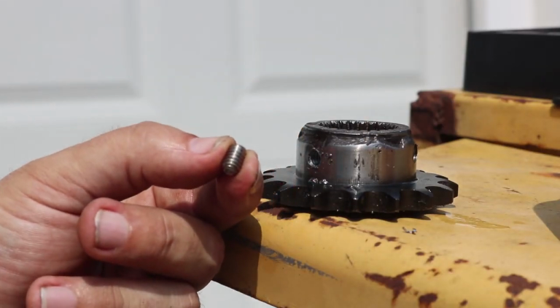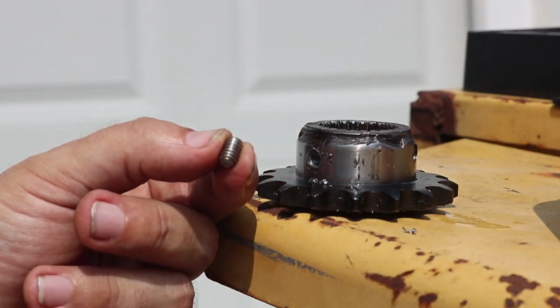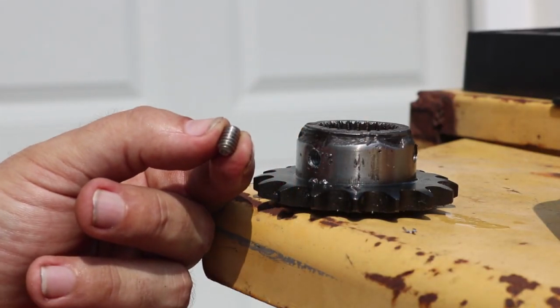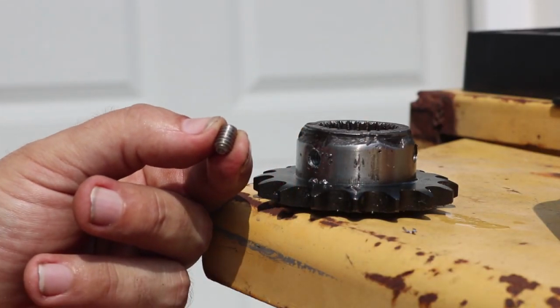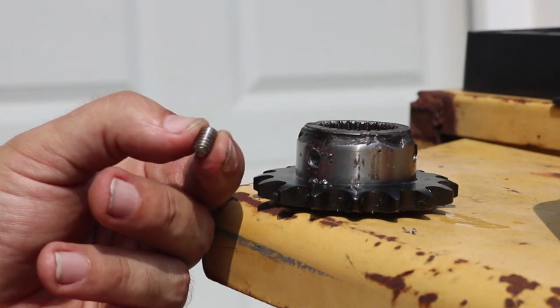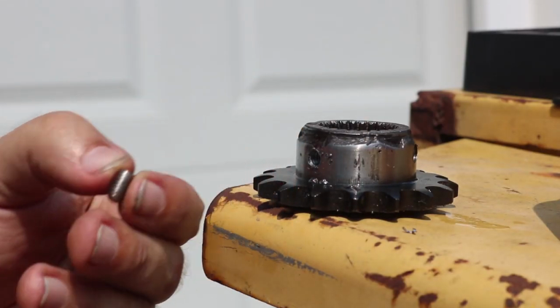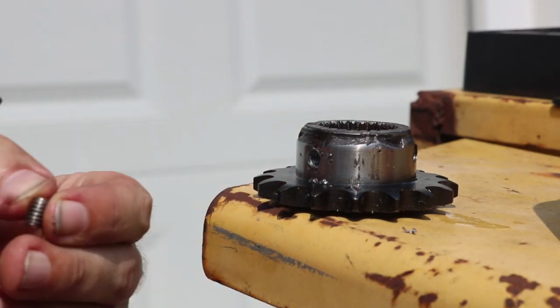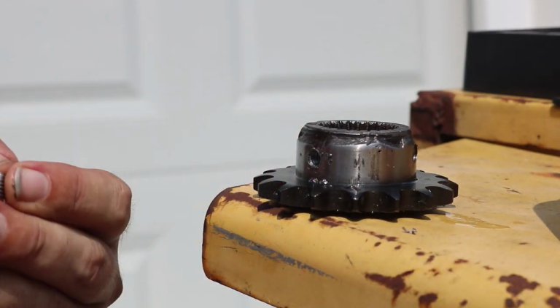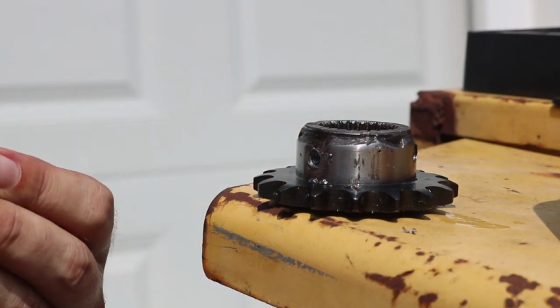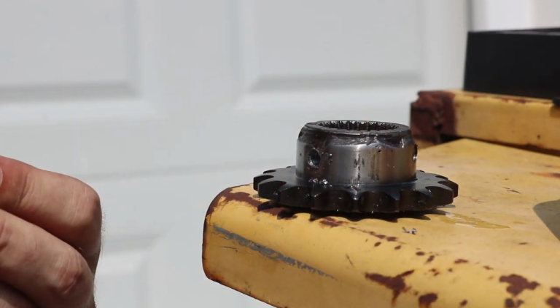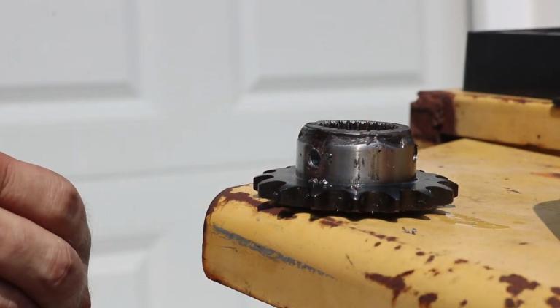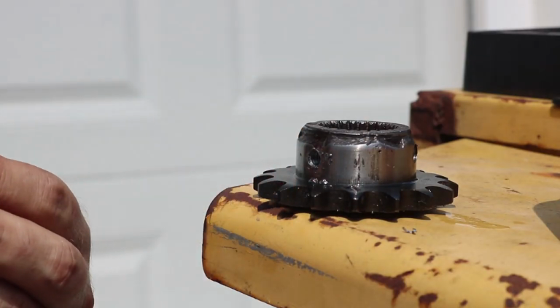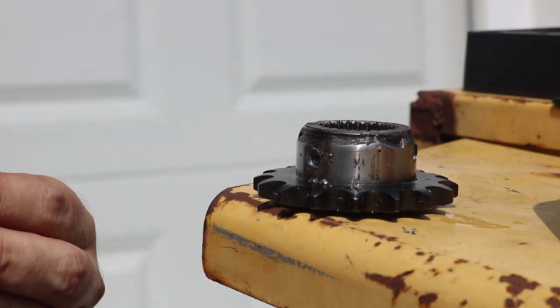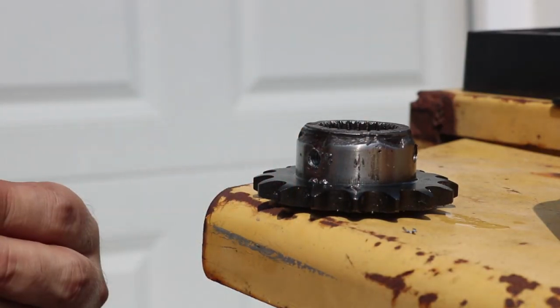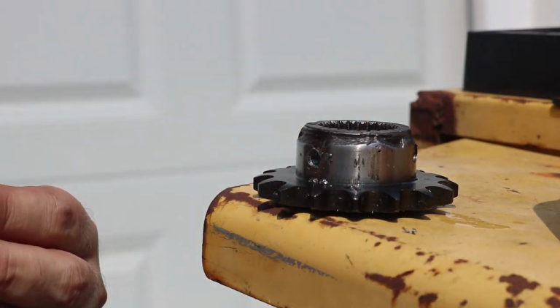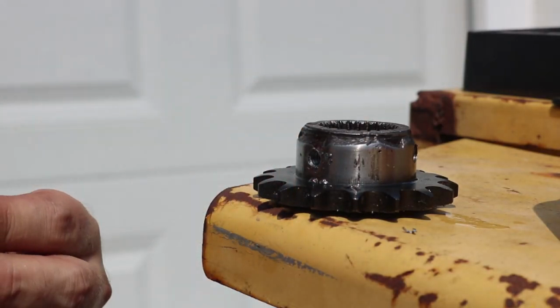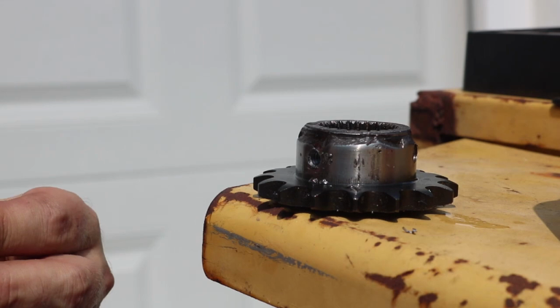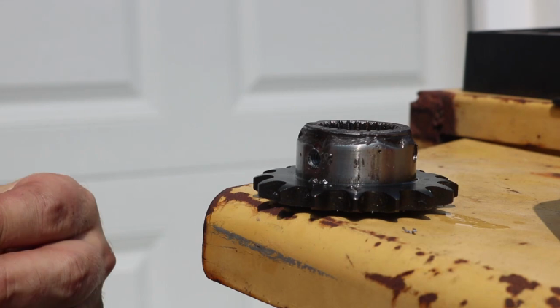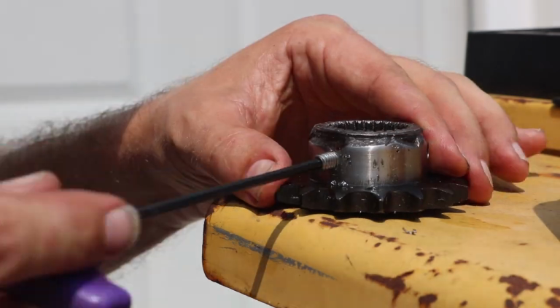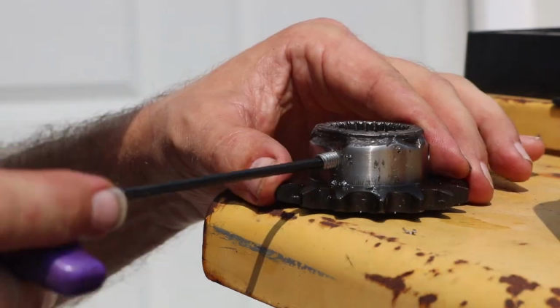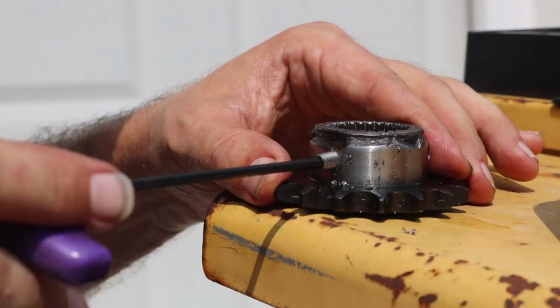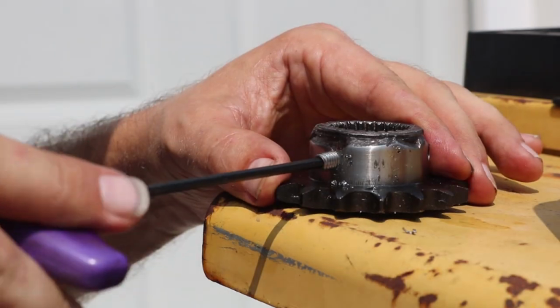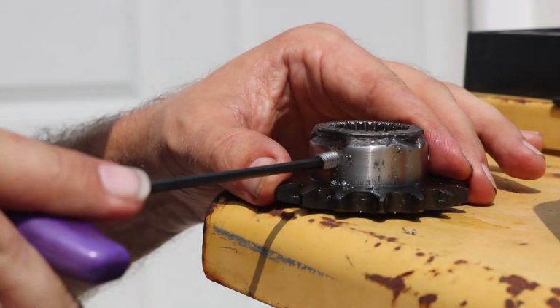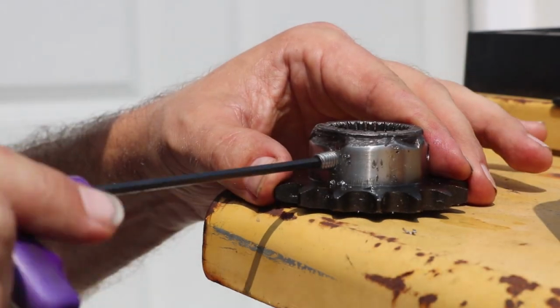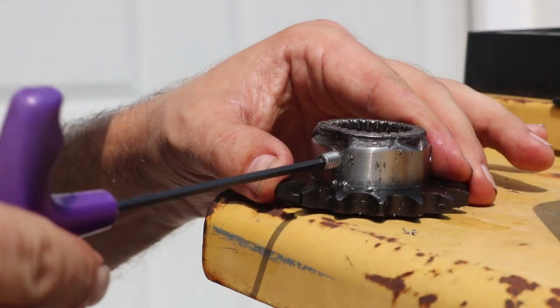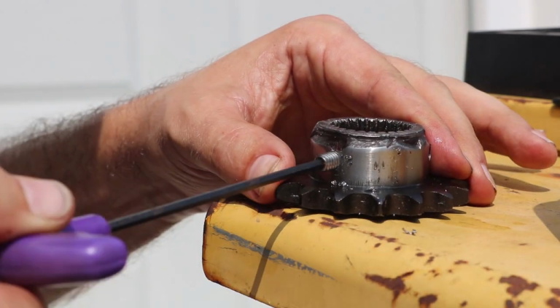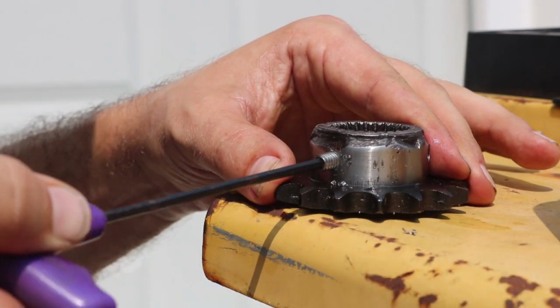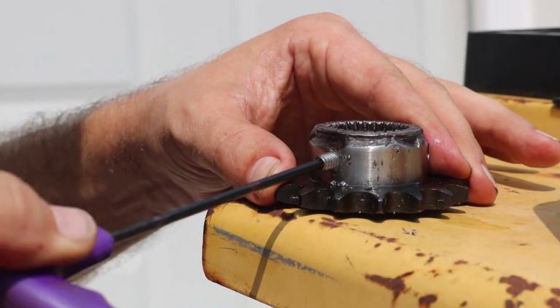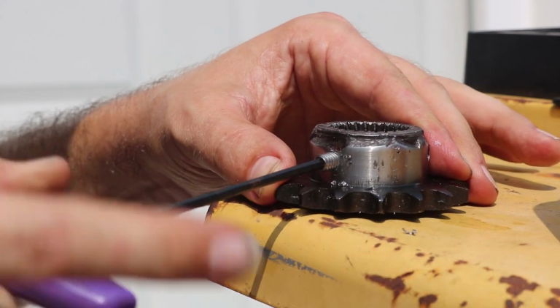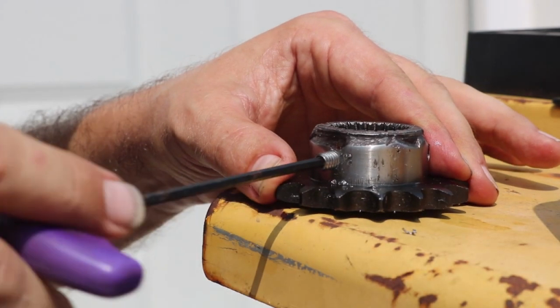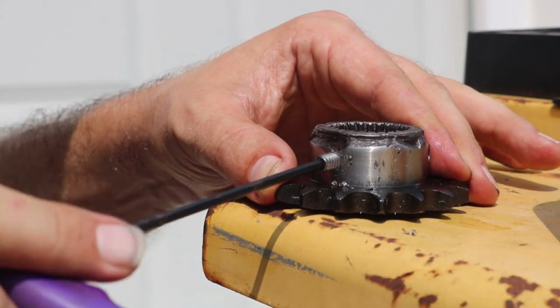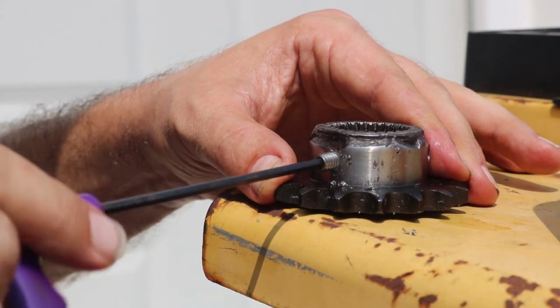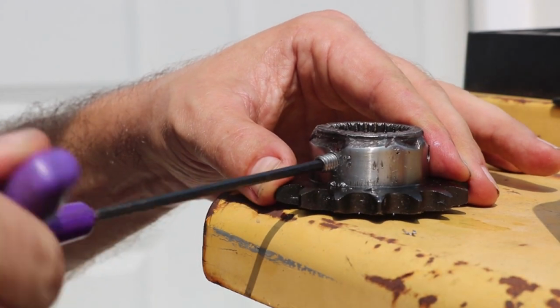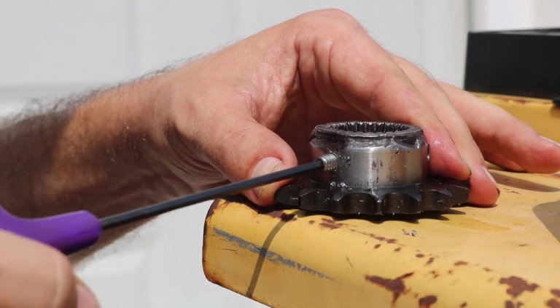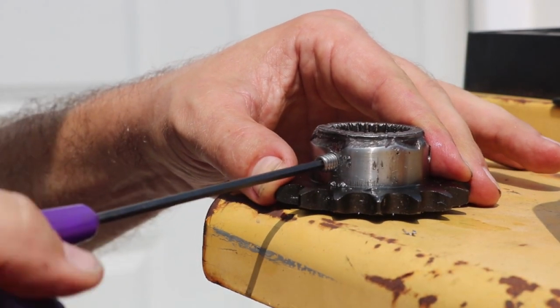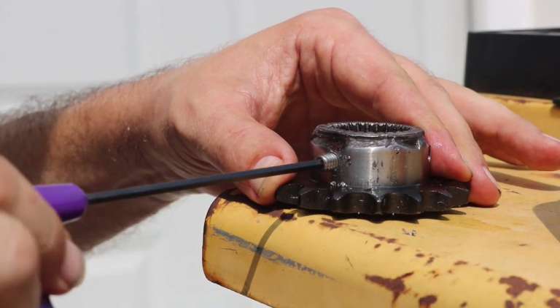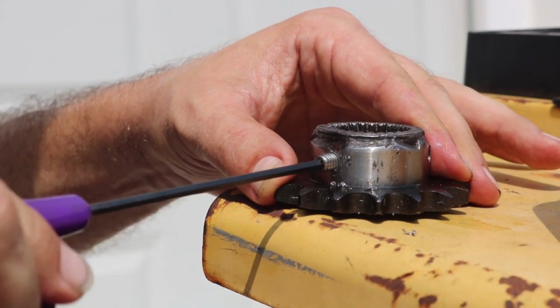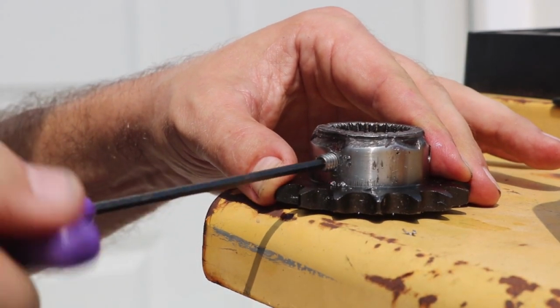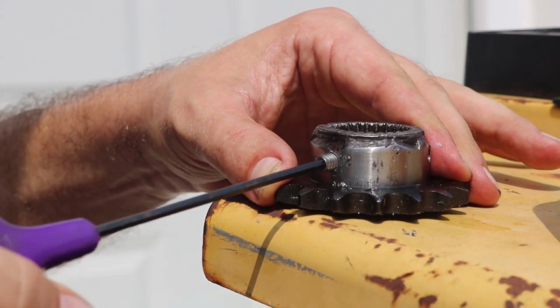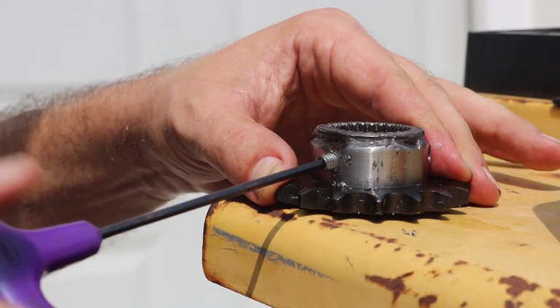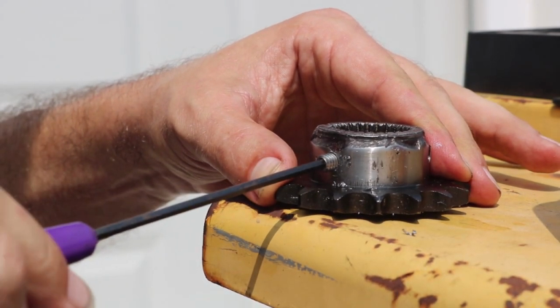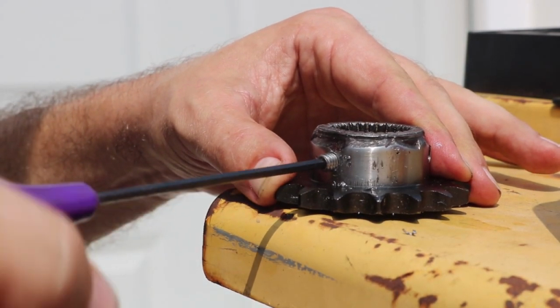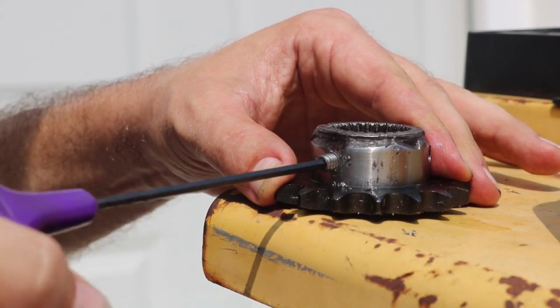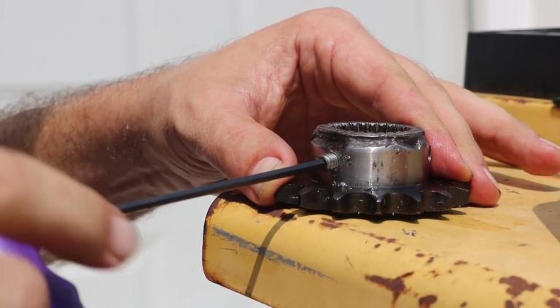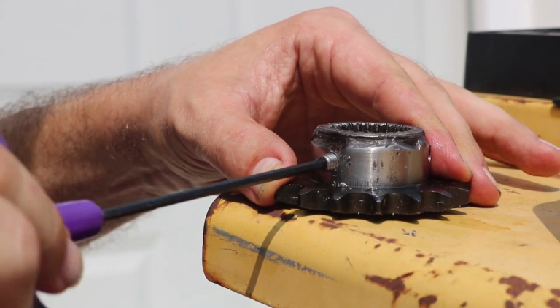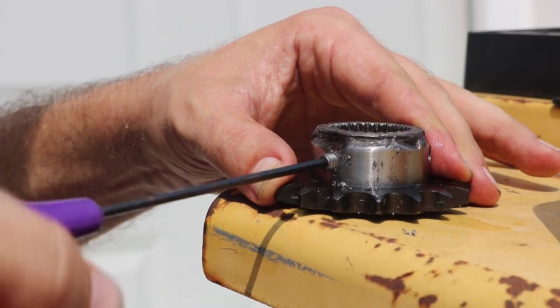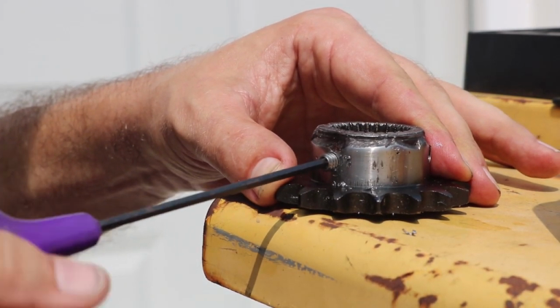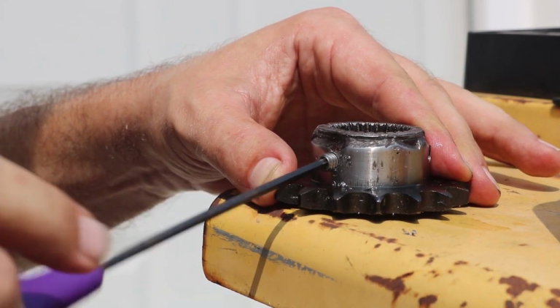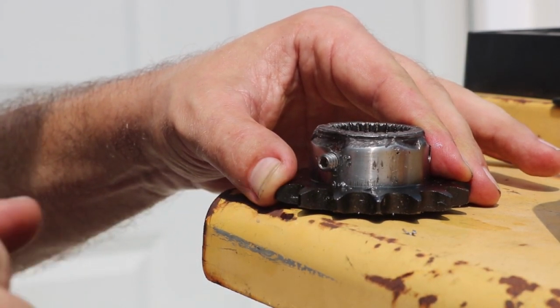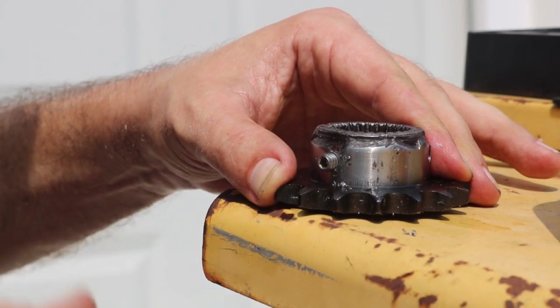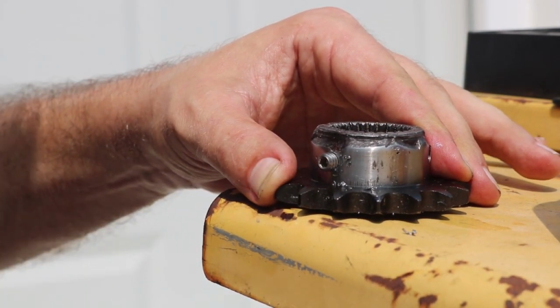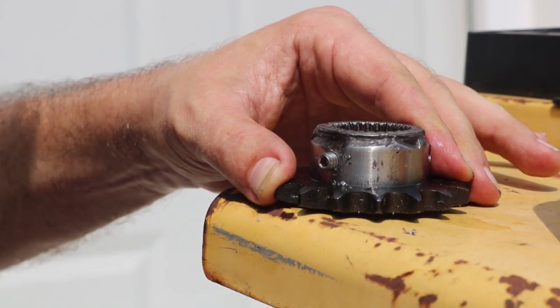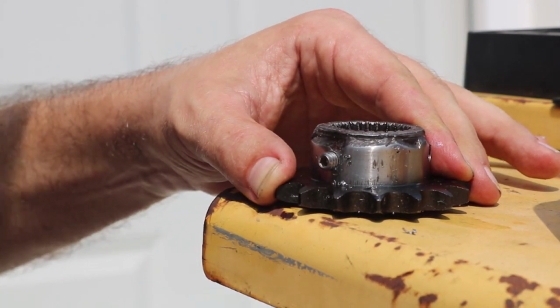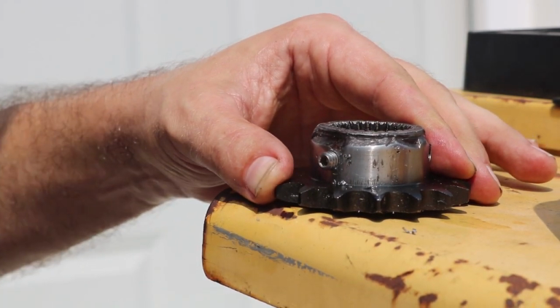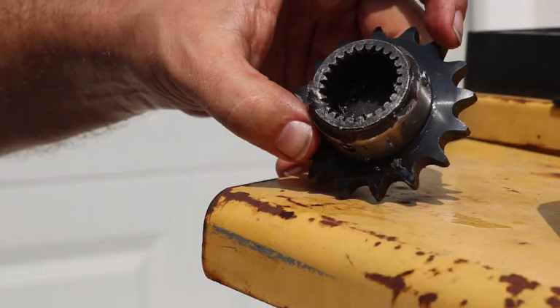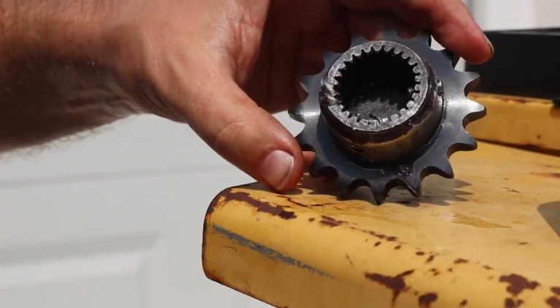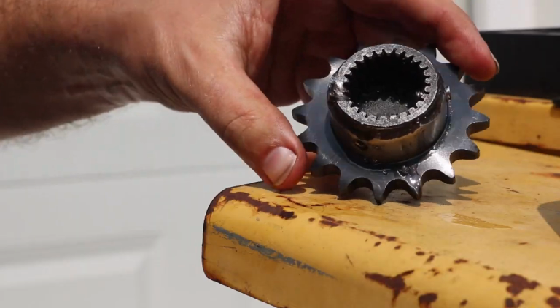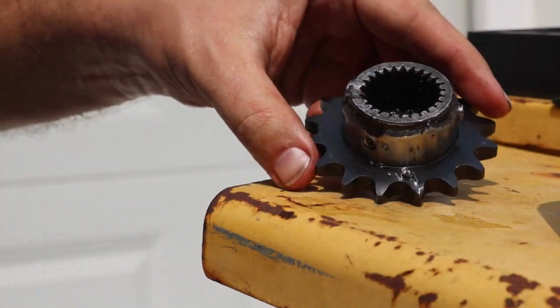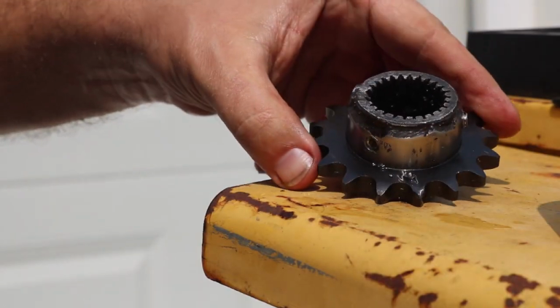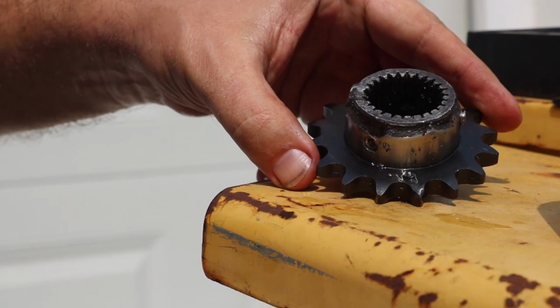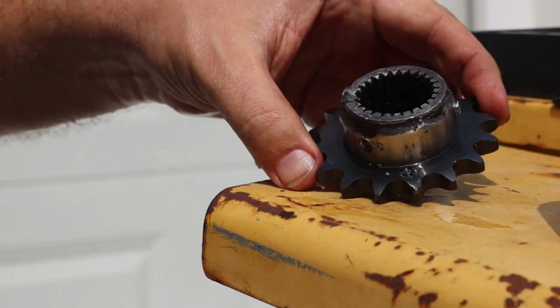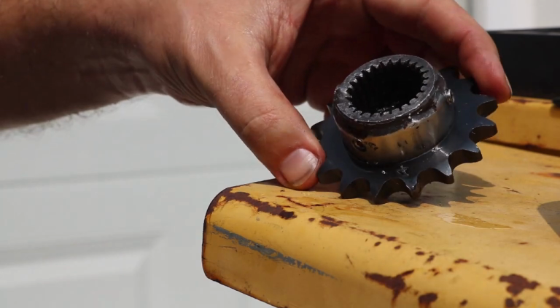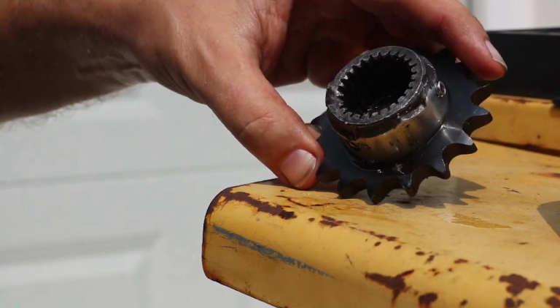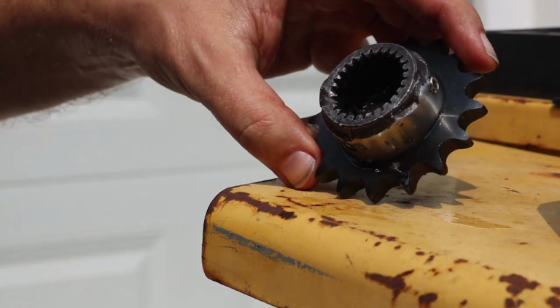After that I could add the quarter-twenty set screw. On the original hole I also reamed that out and tapped that for quarter-twenty as well.